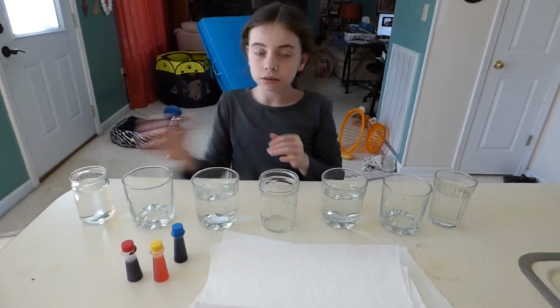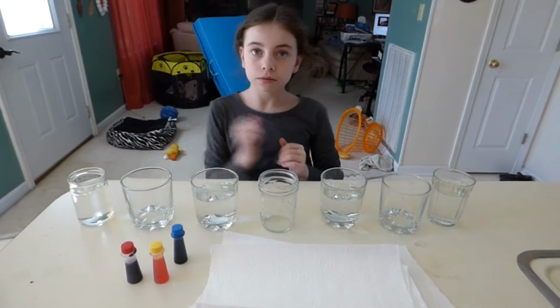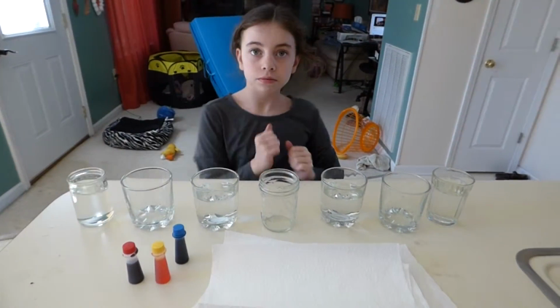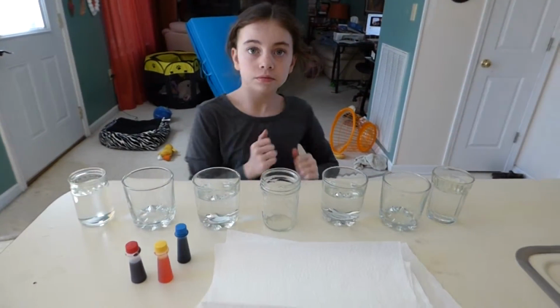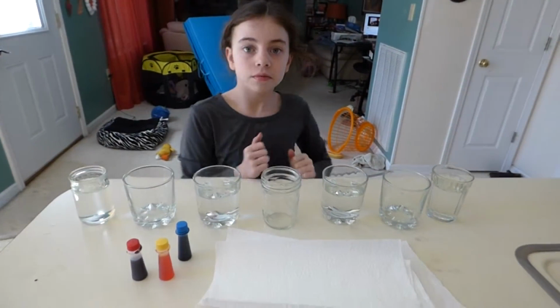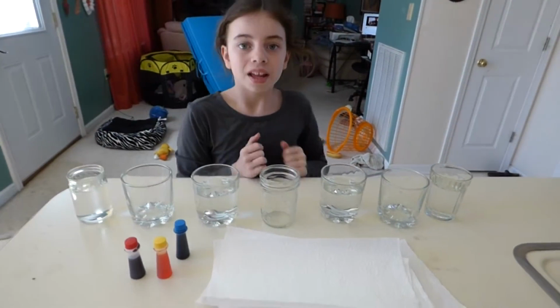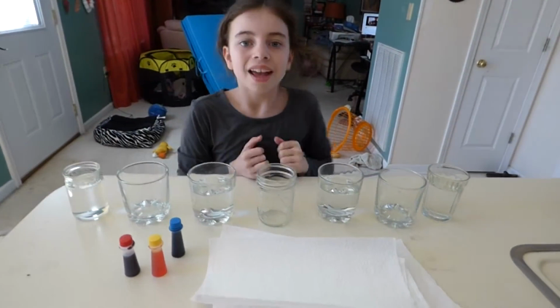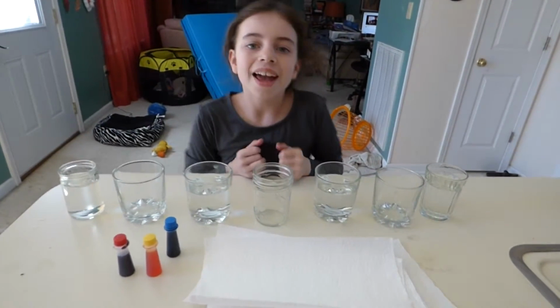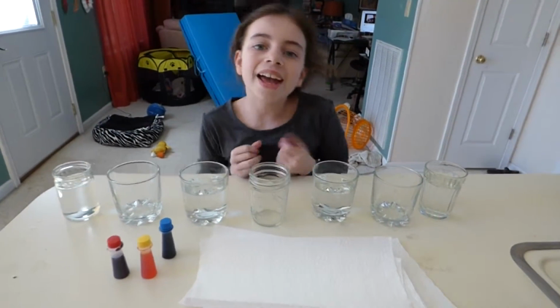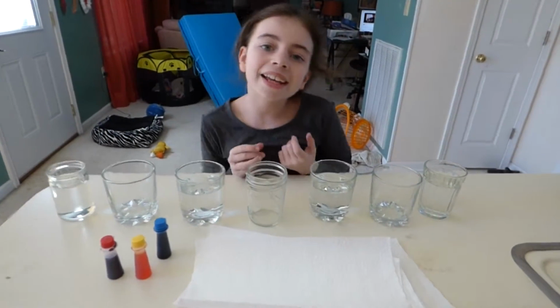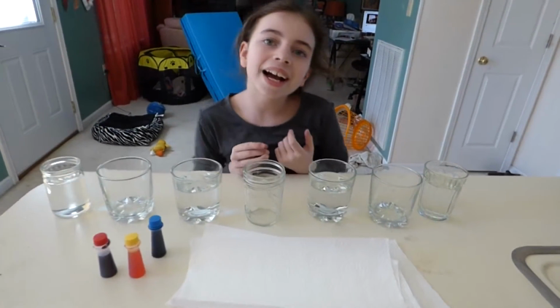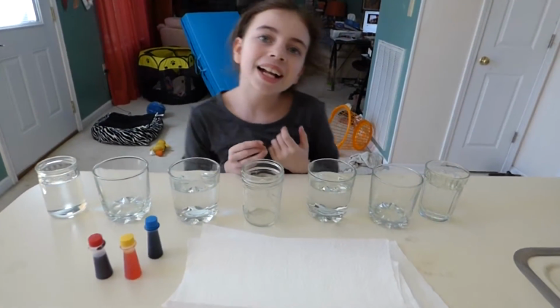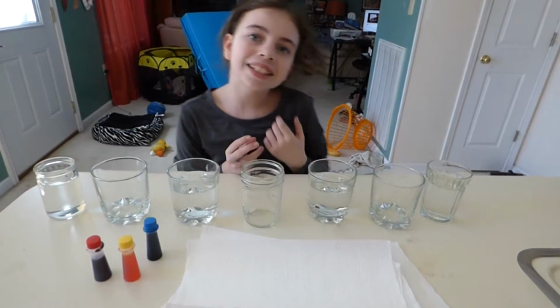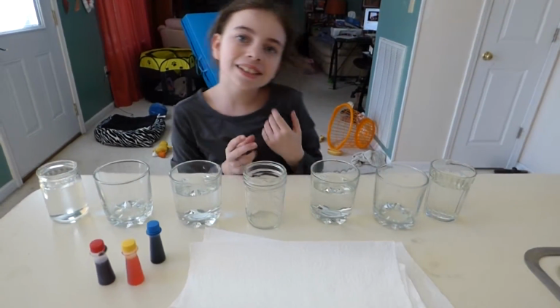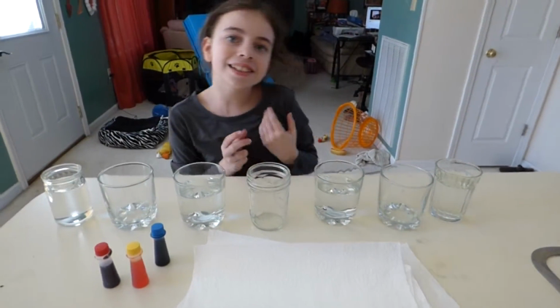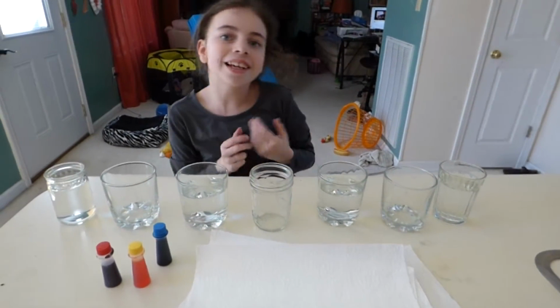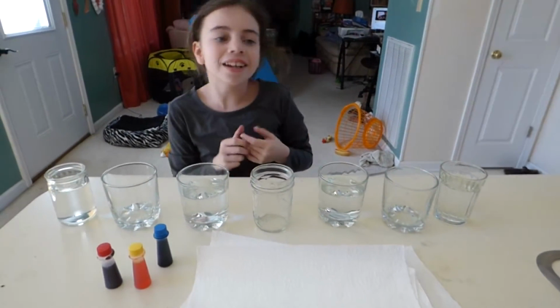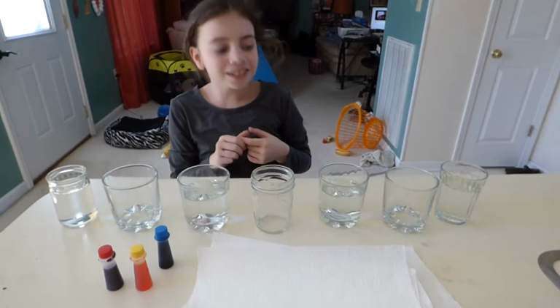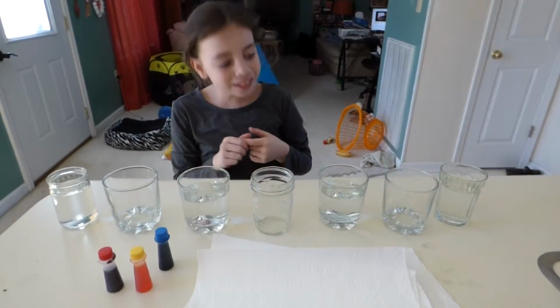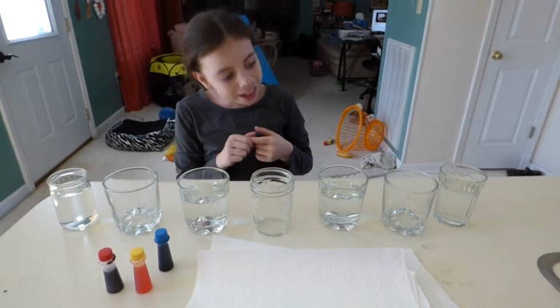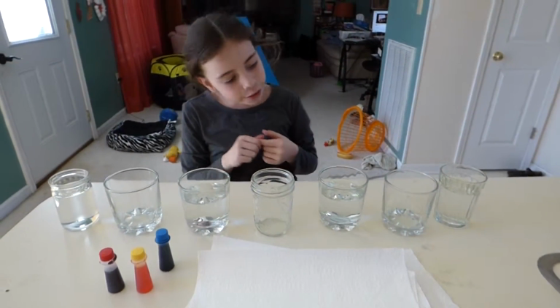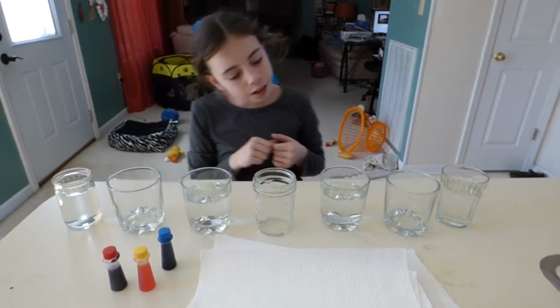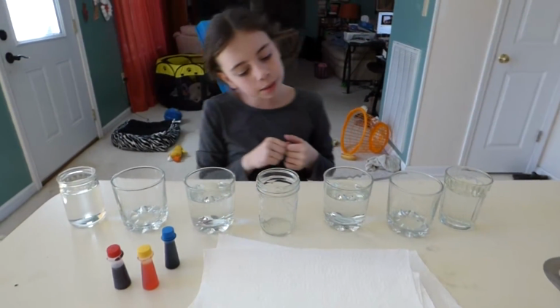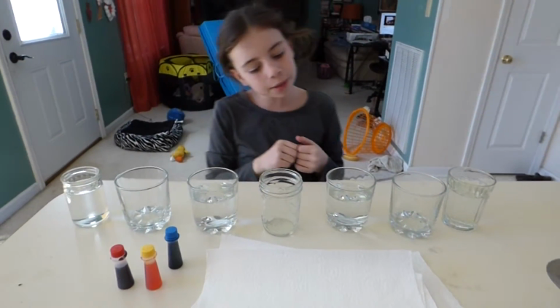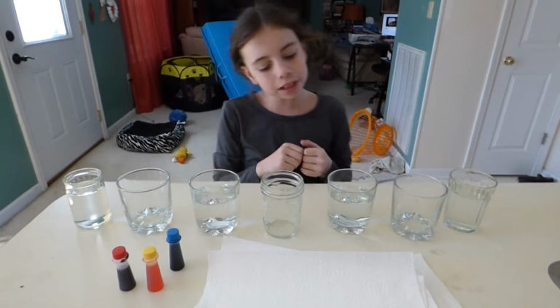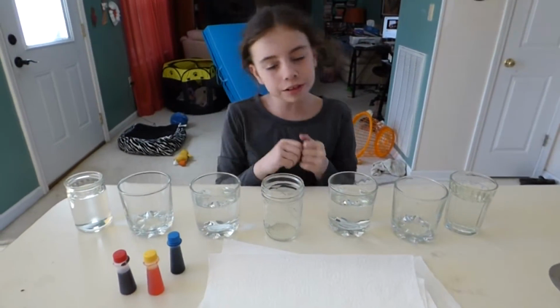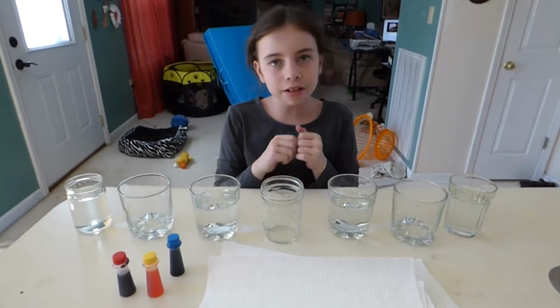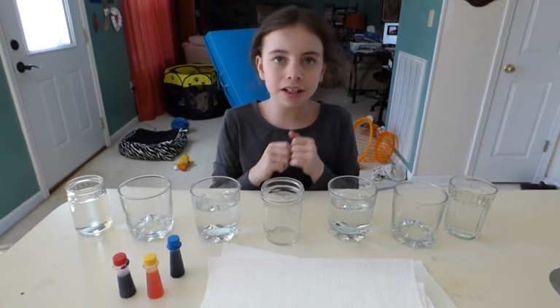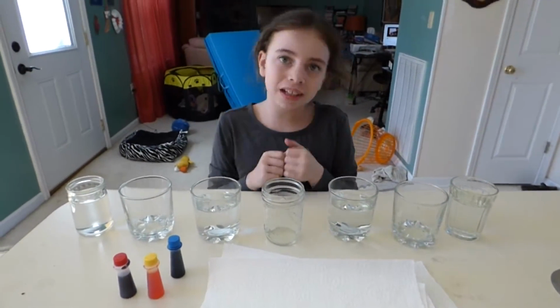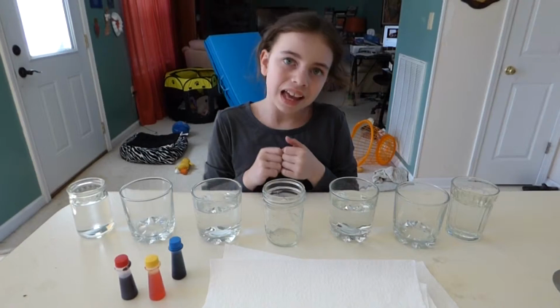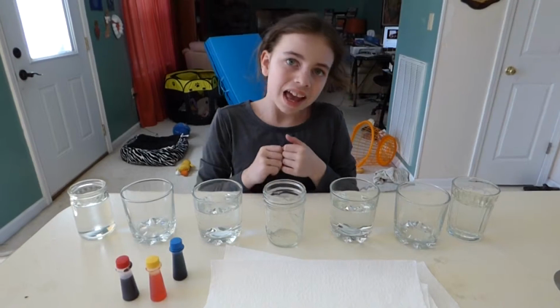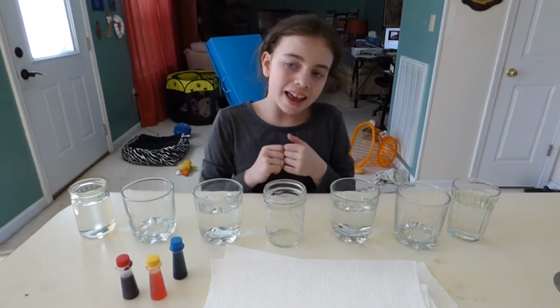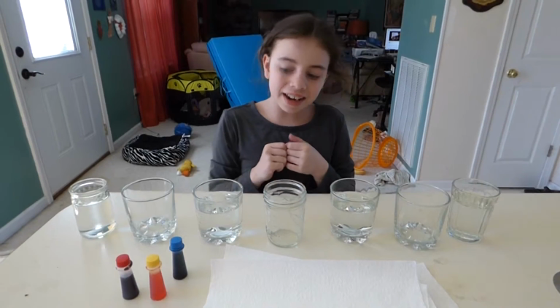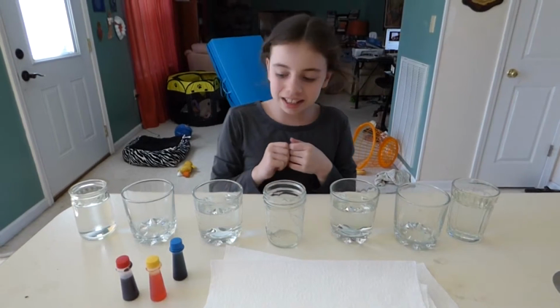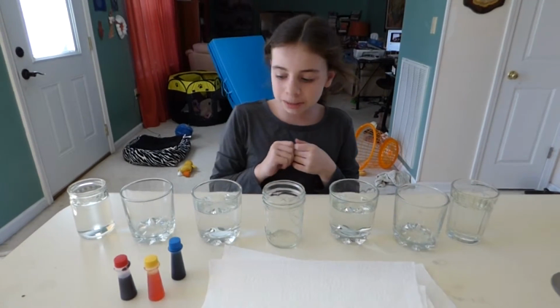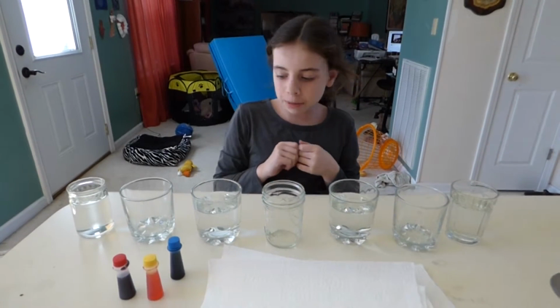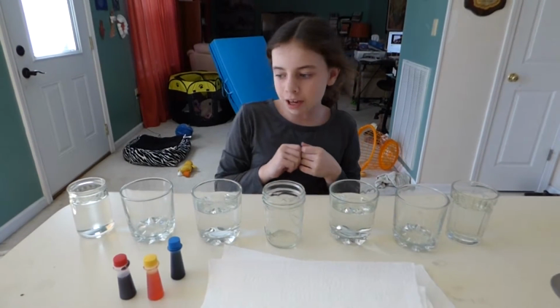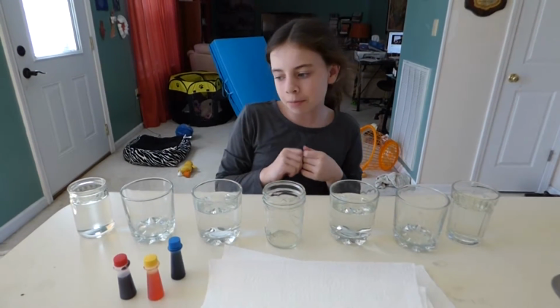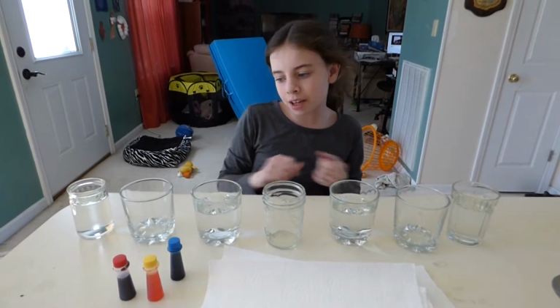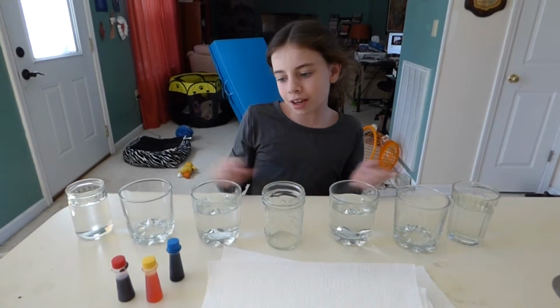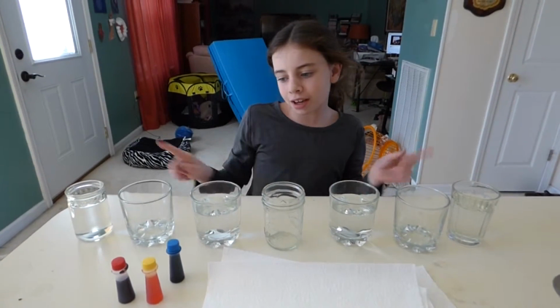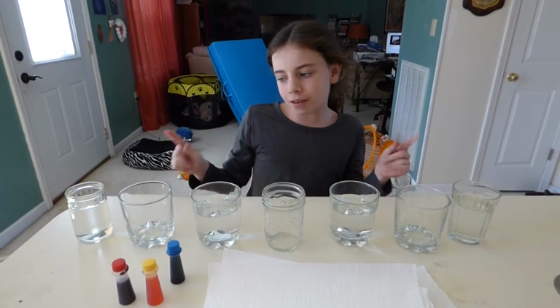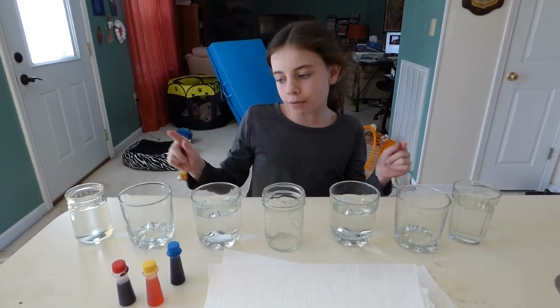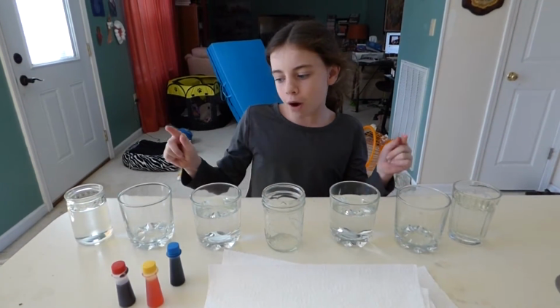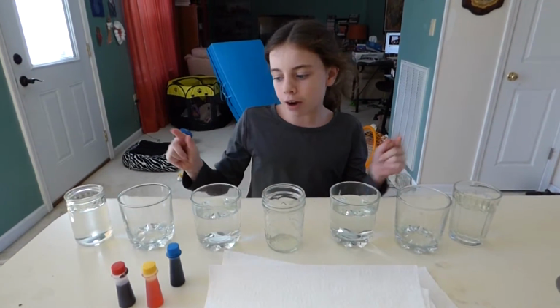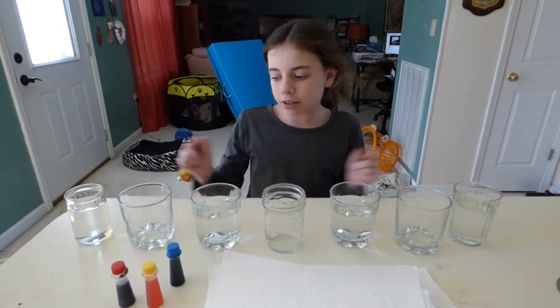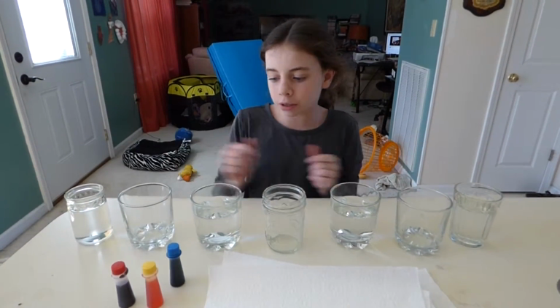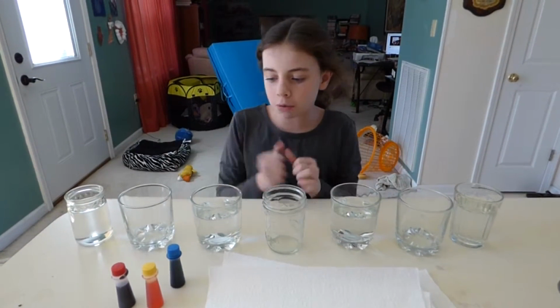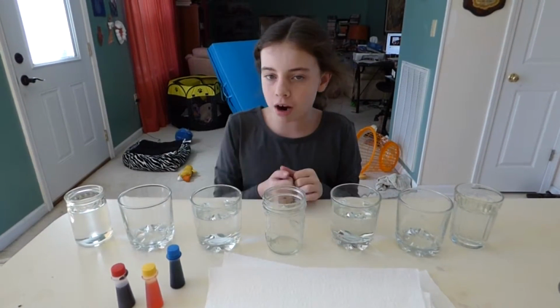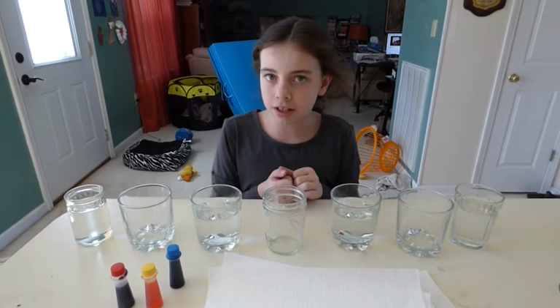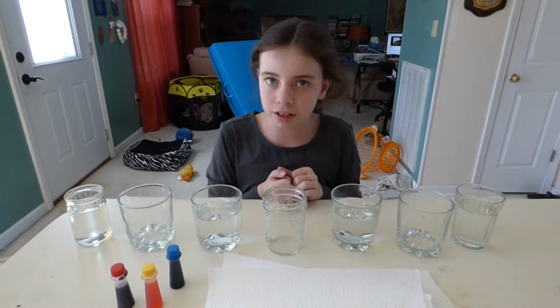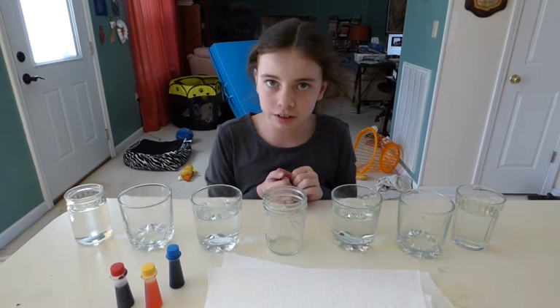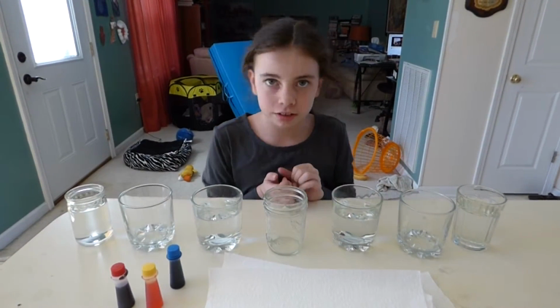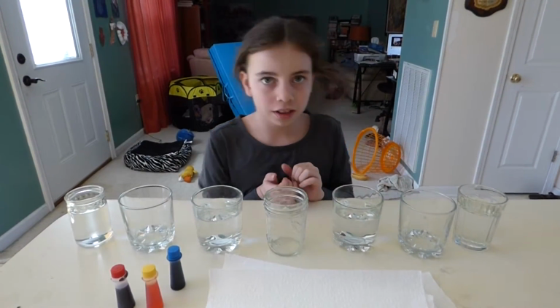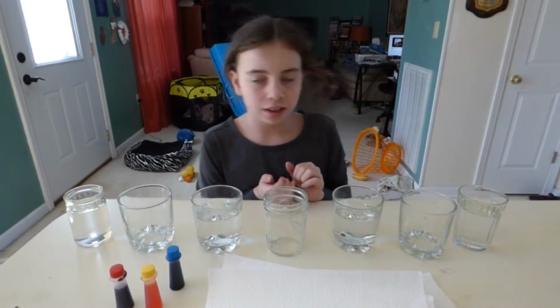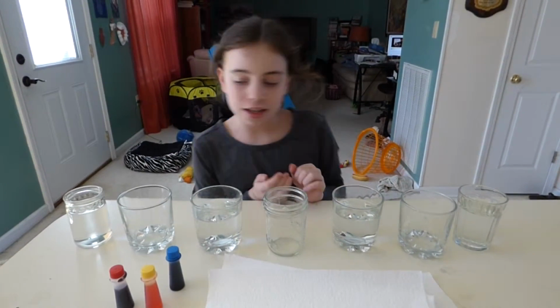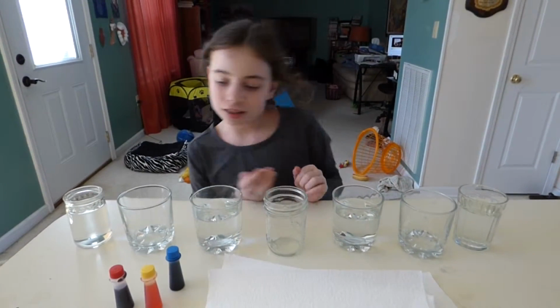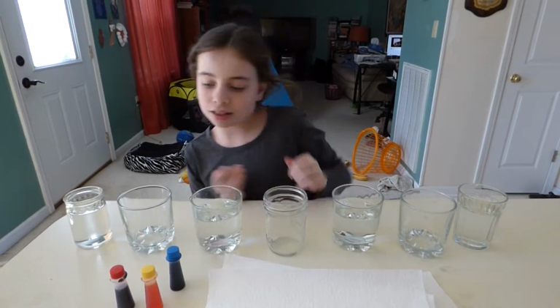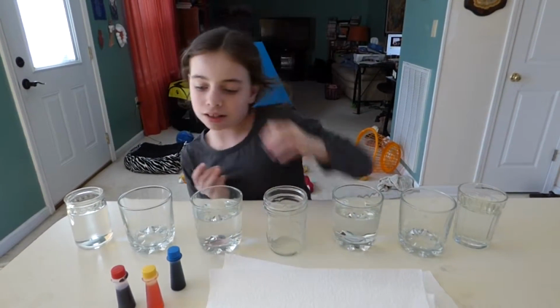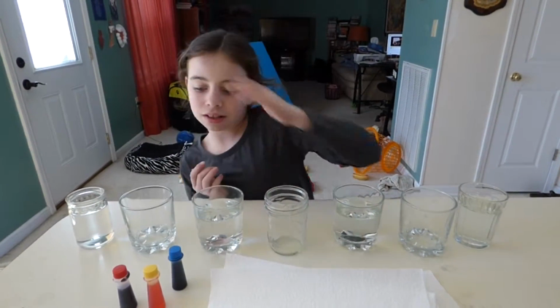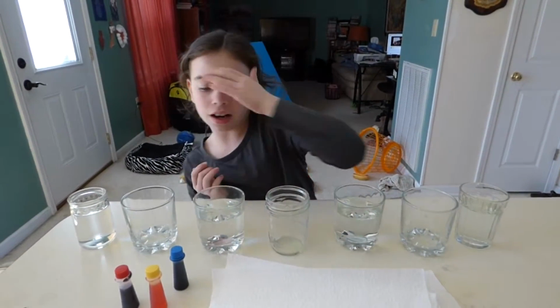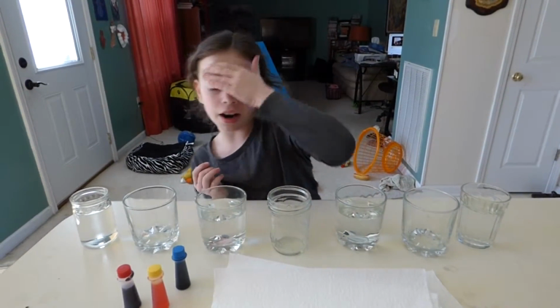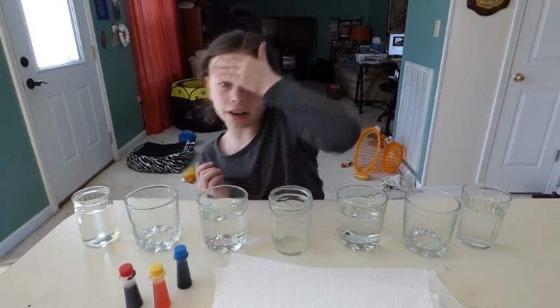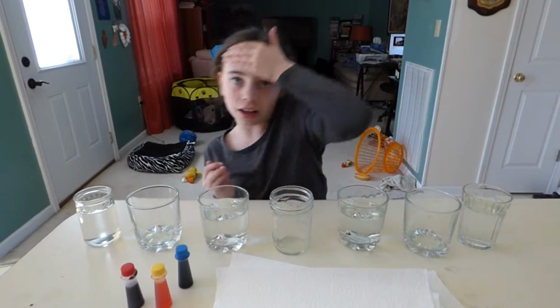Hey guys, it's Dan. Today we're going to be doing an experiment of walking water. Let's get started.